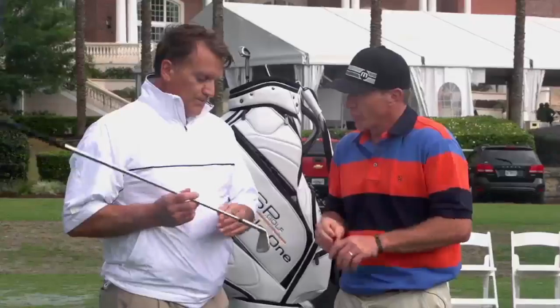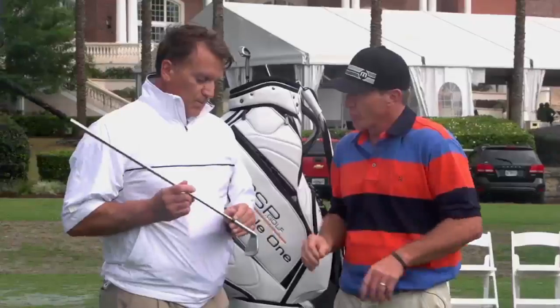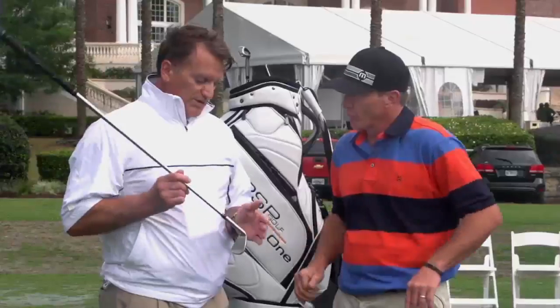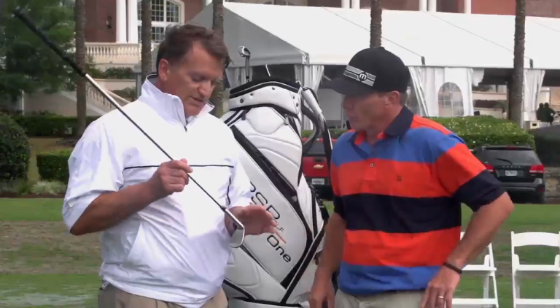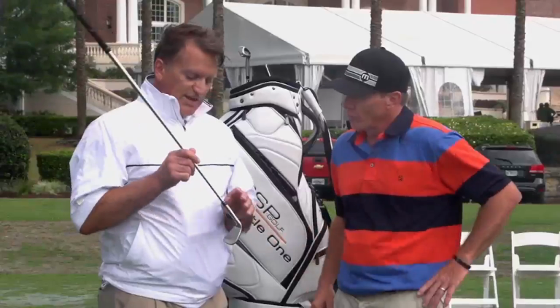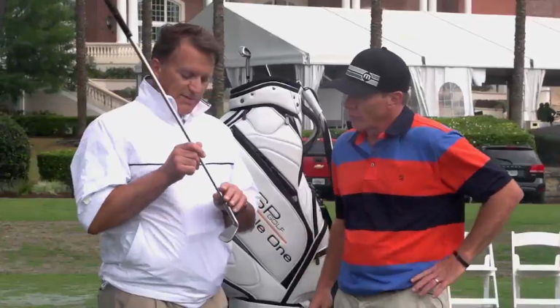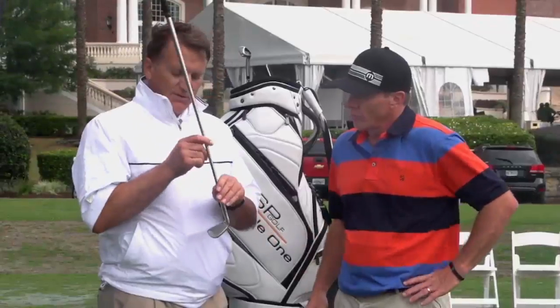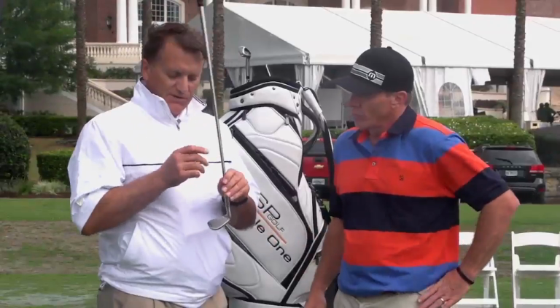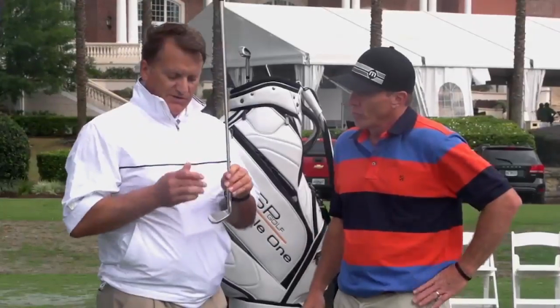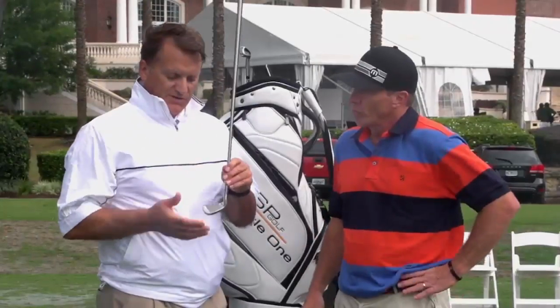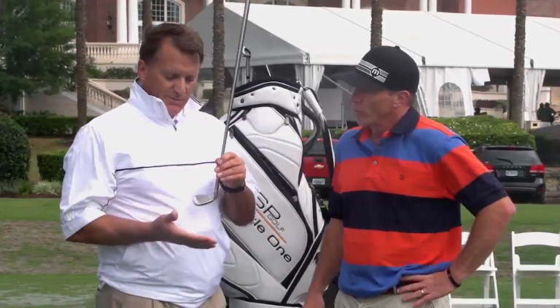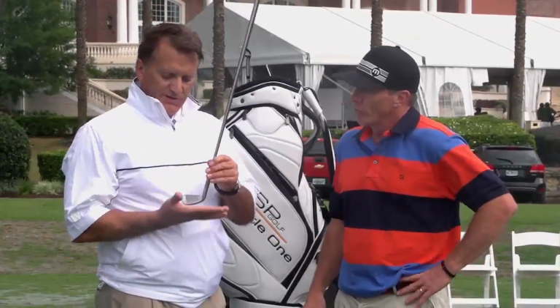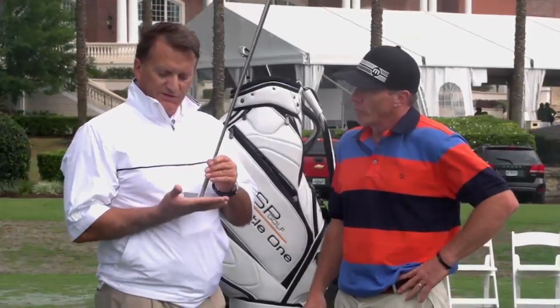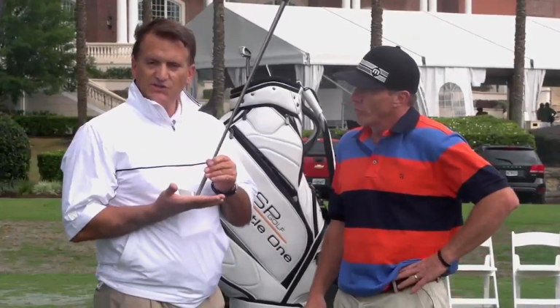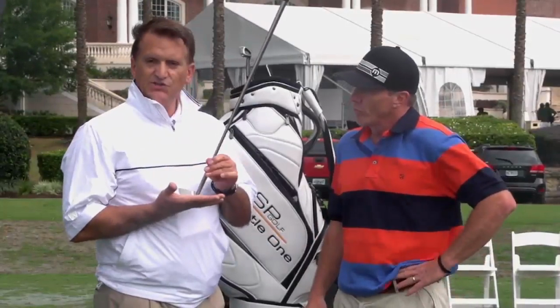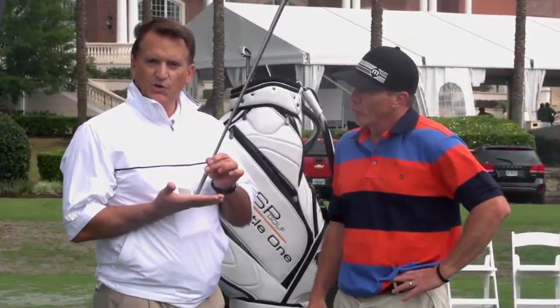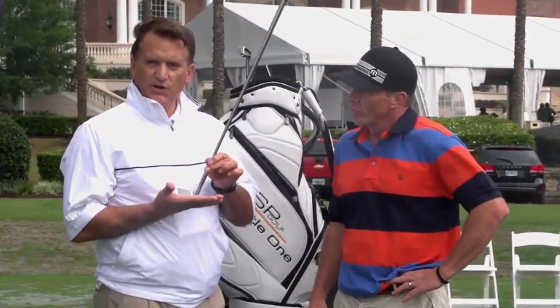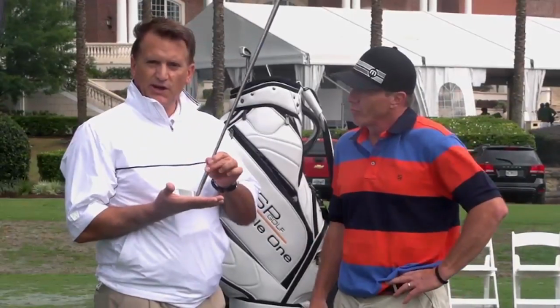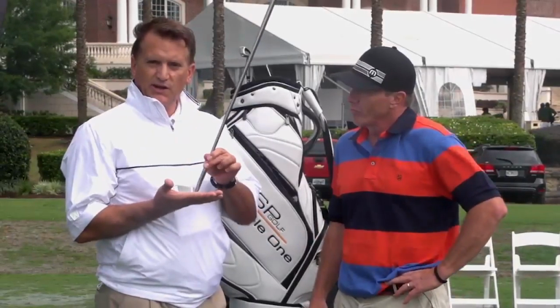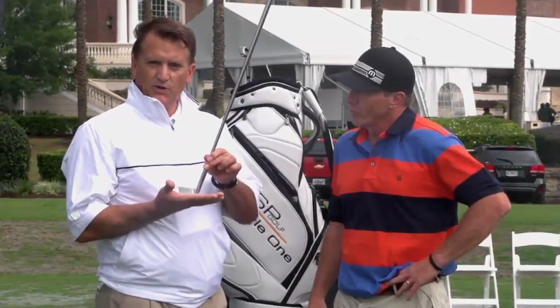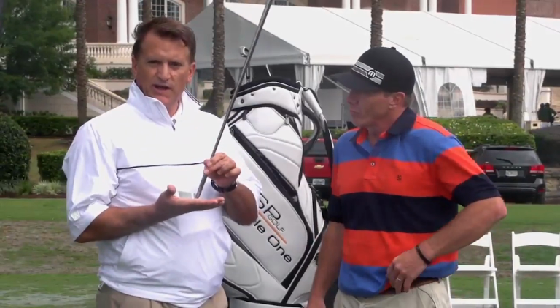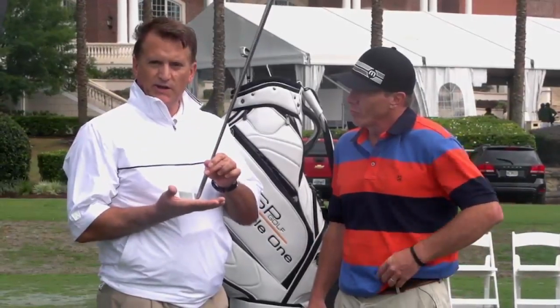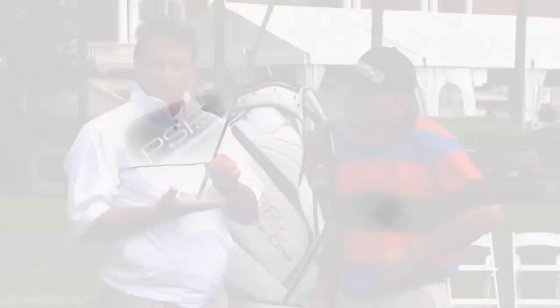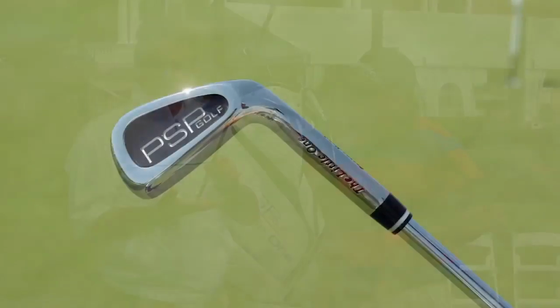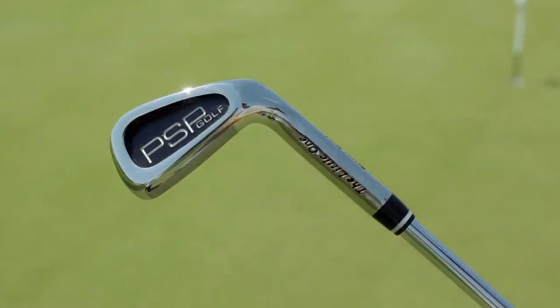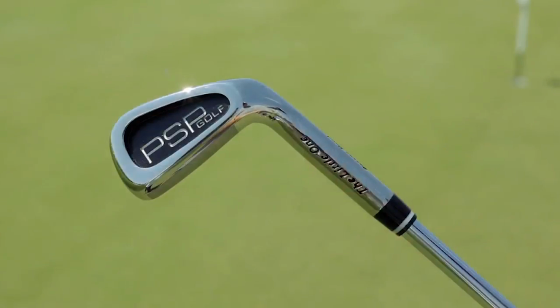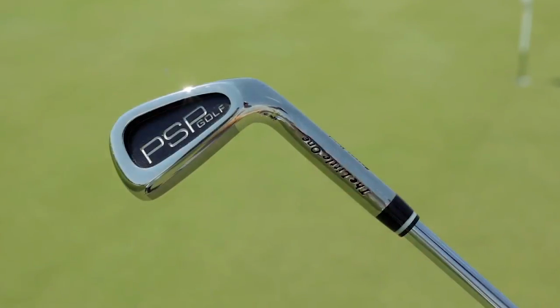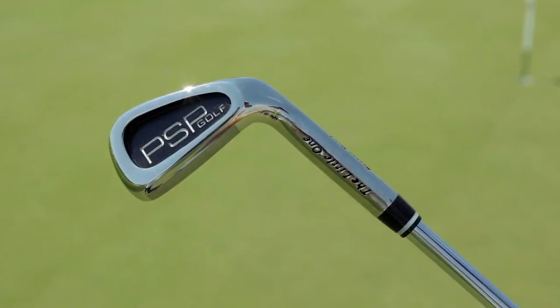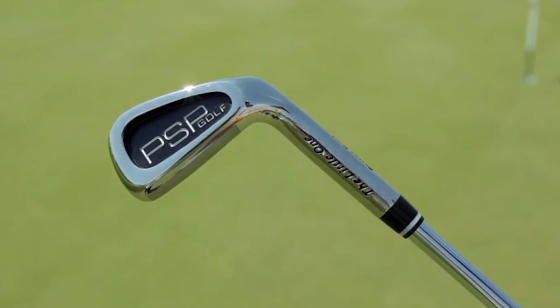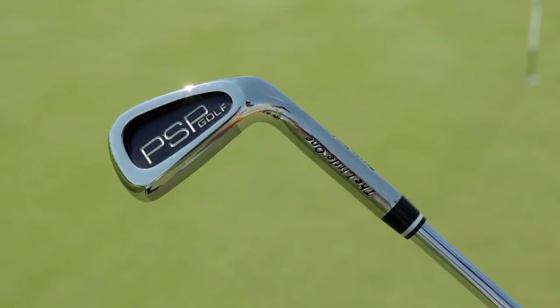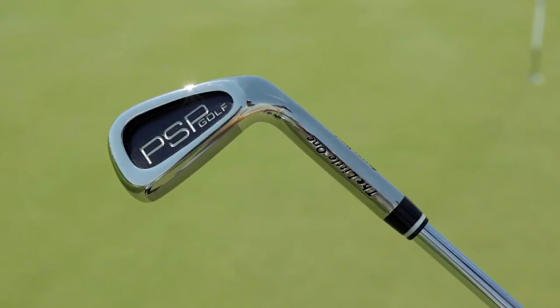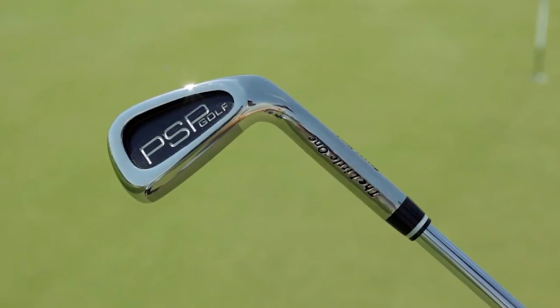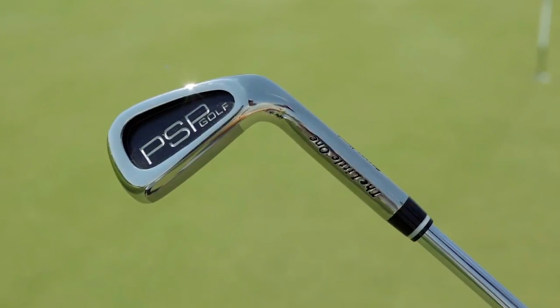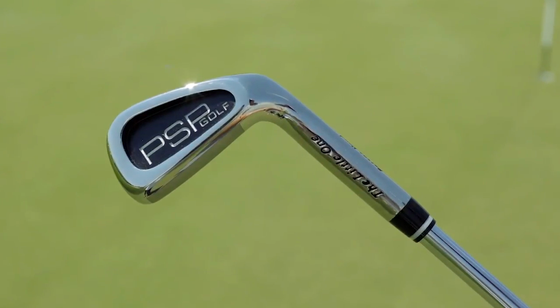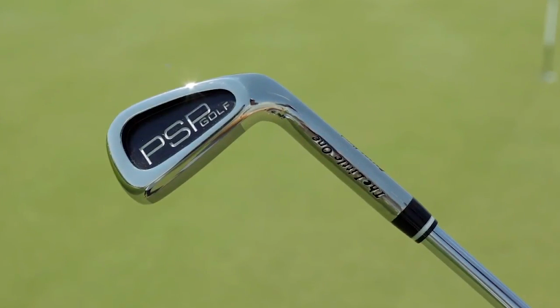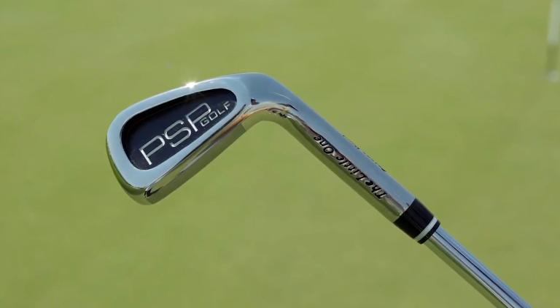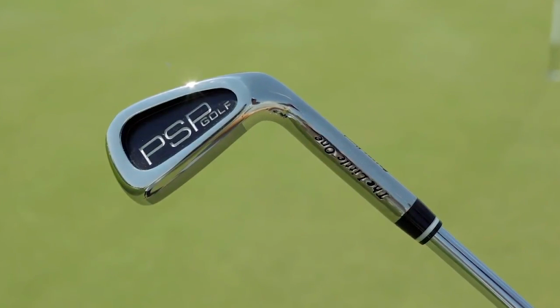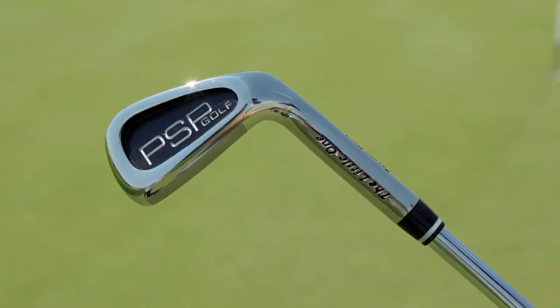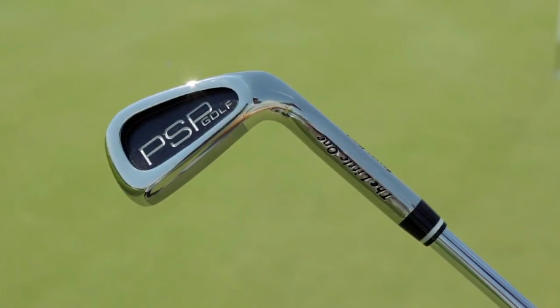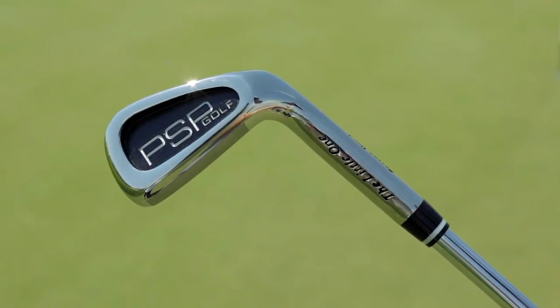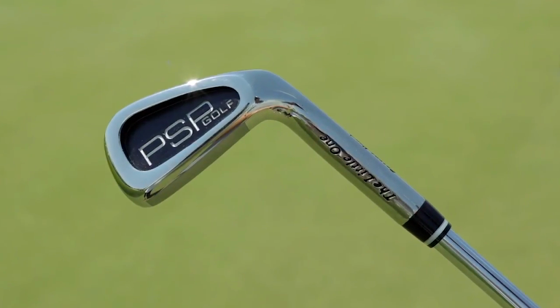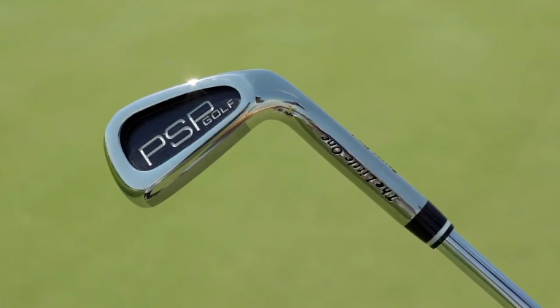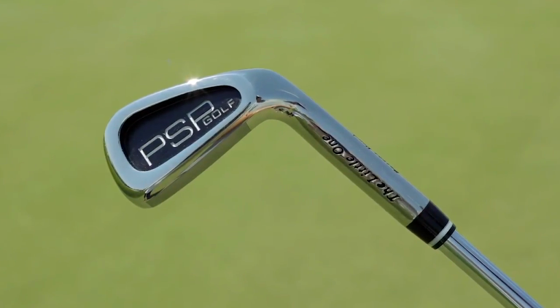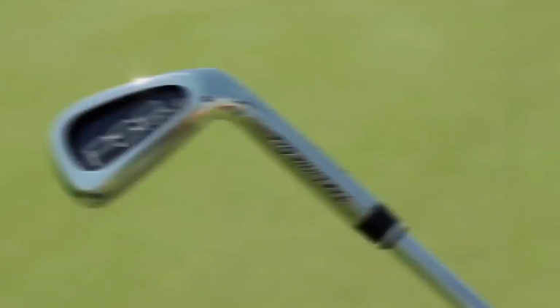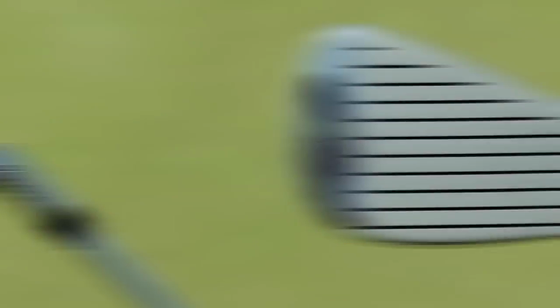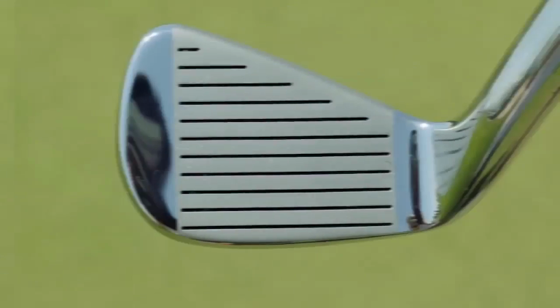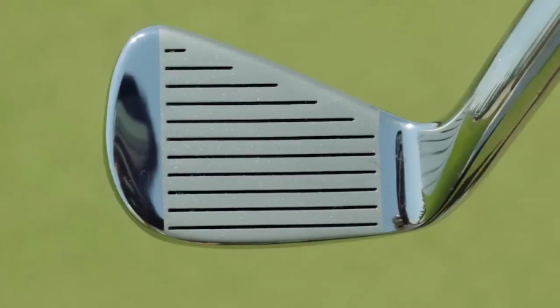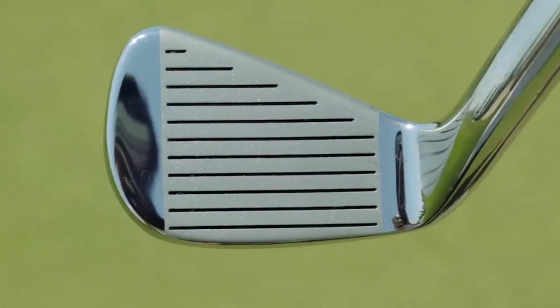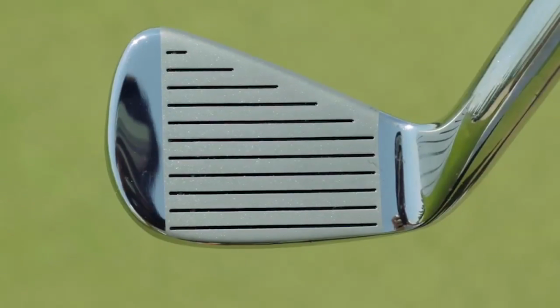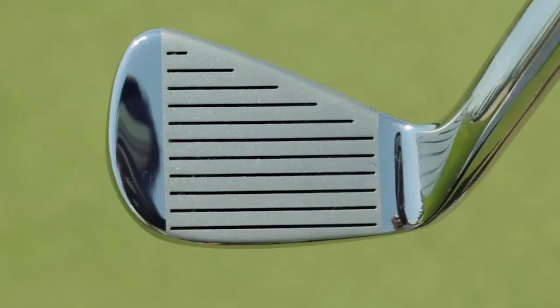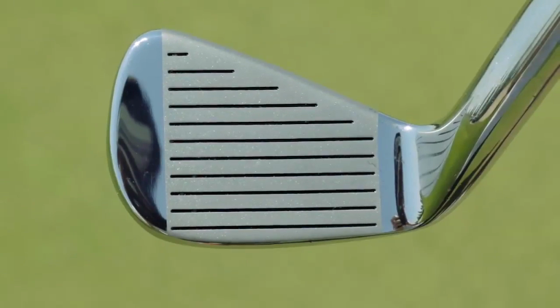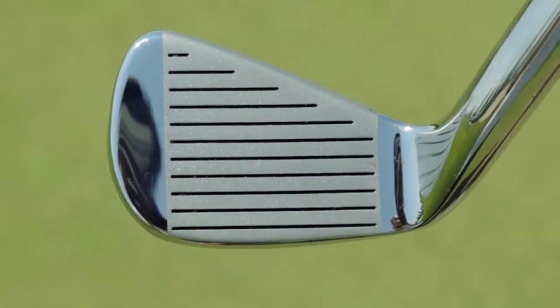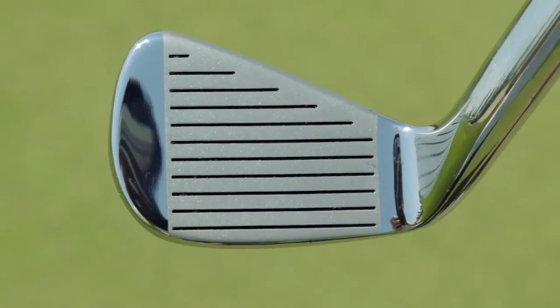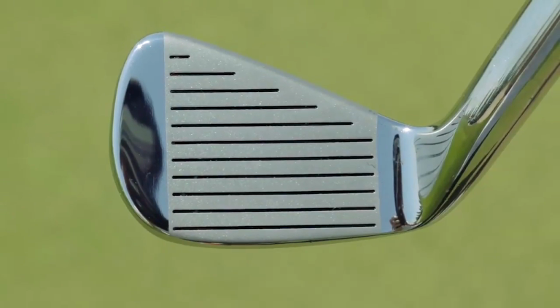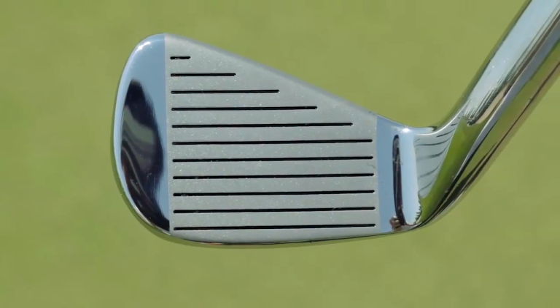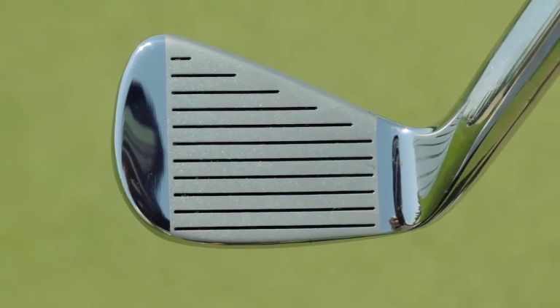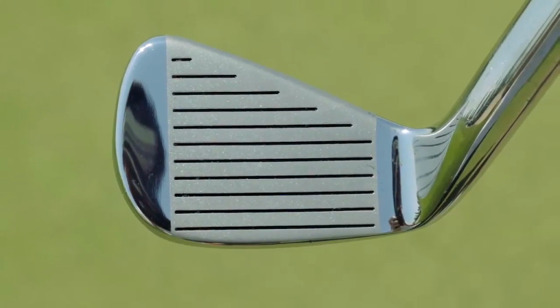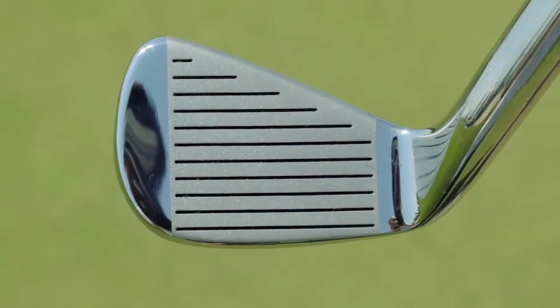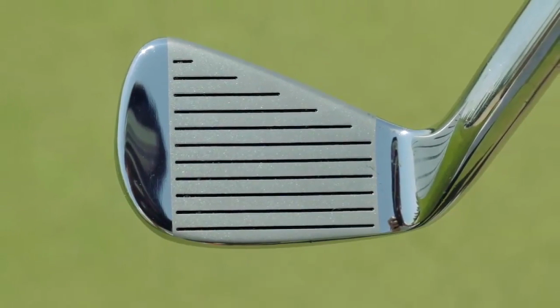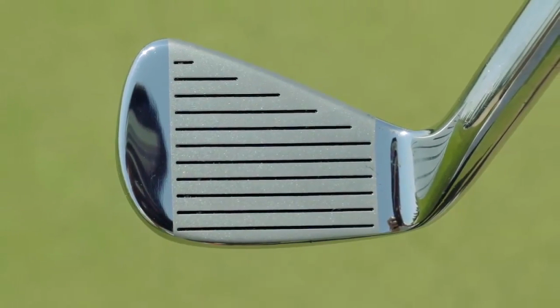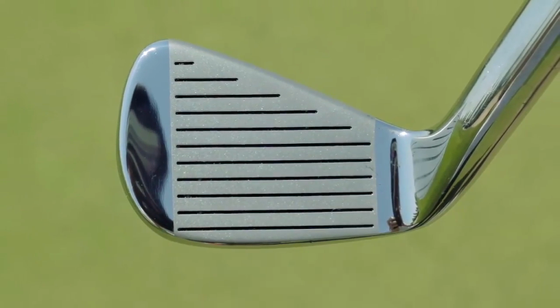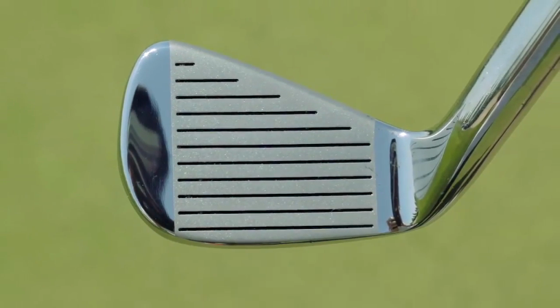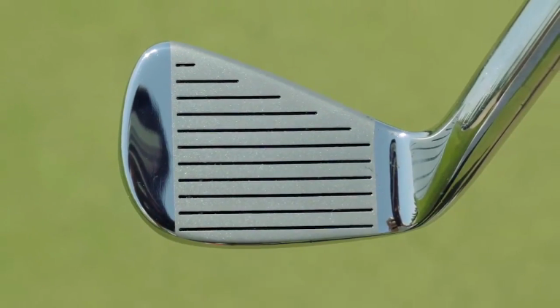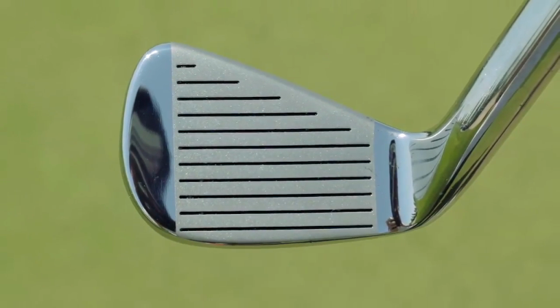We just came out with this at the PGA Show in Orlando — the pitching wedge. Standard loft and lie of a pitching wedge: 48 degrees.